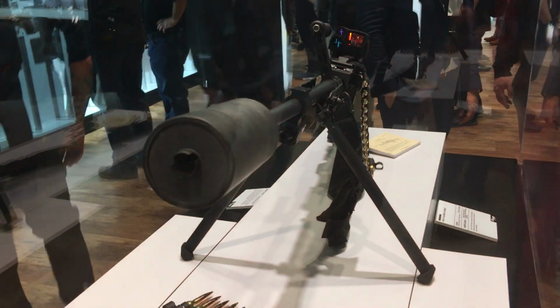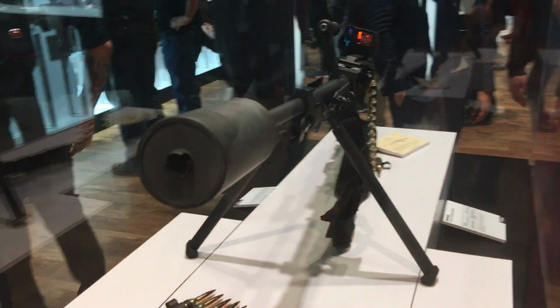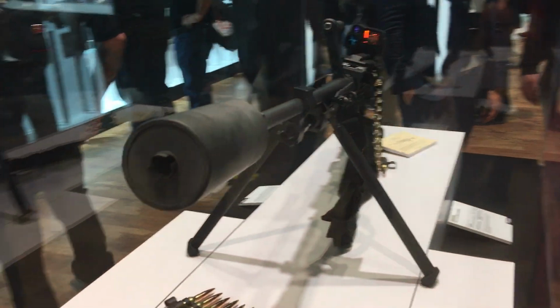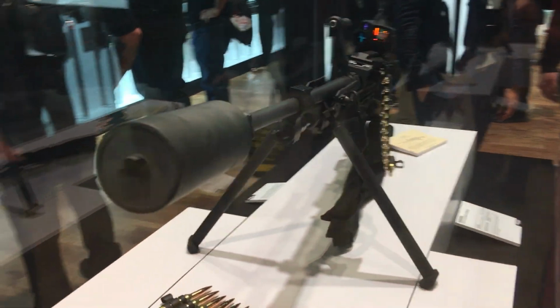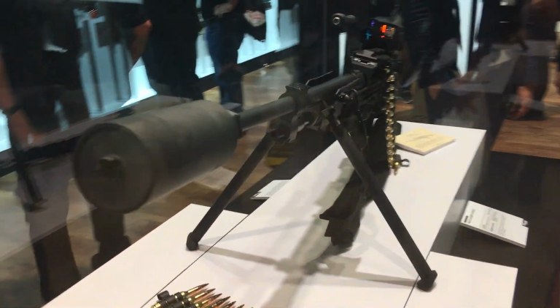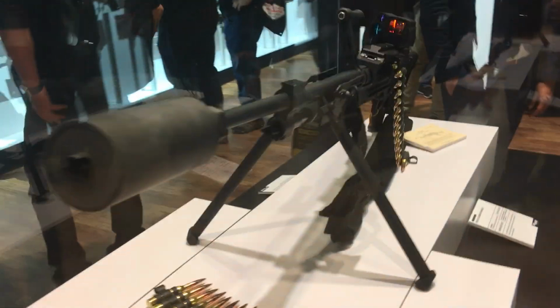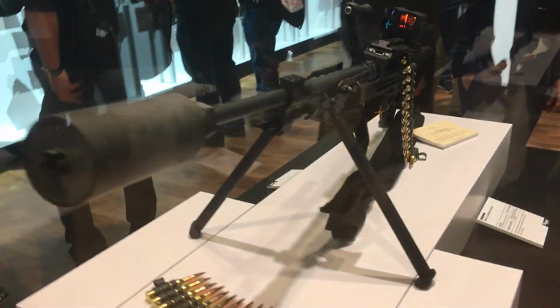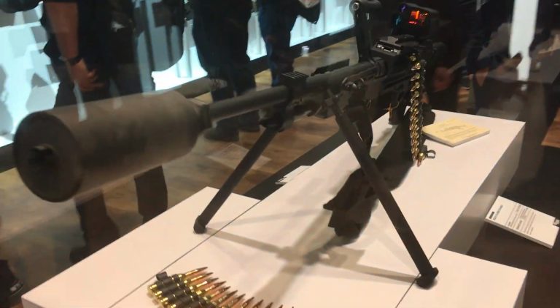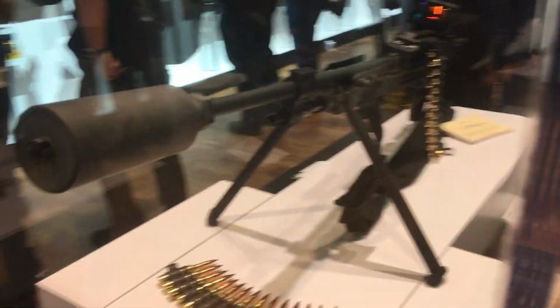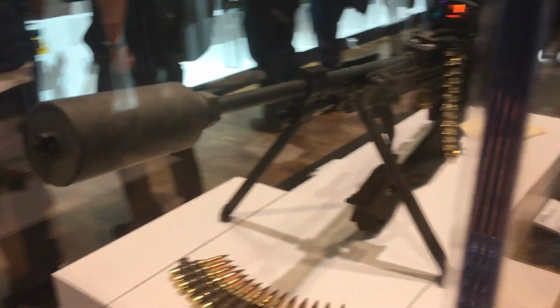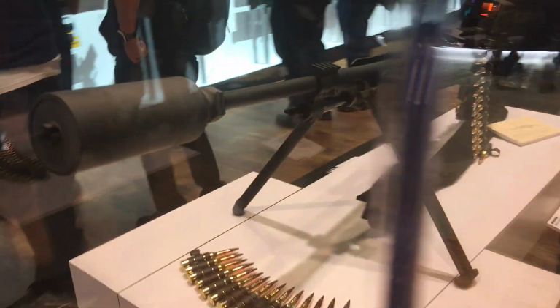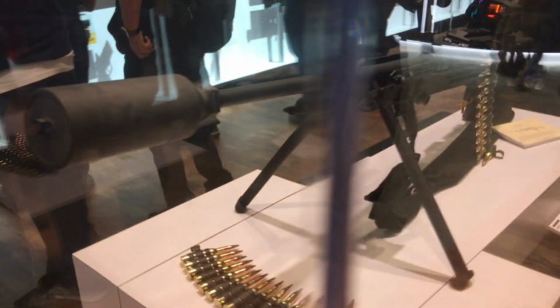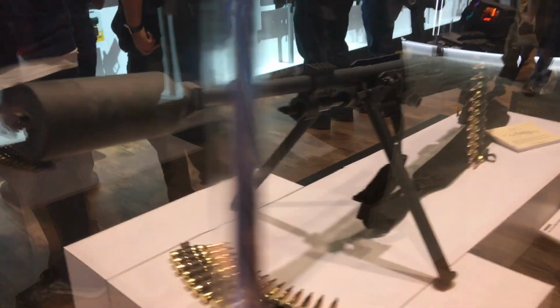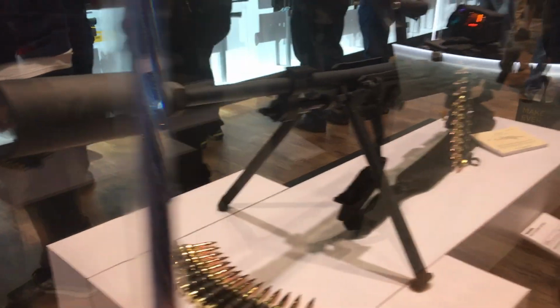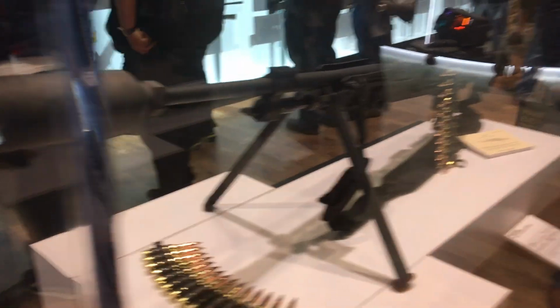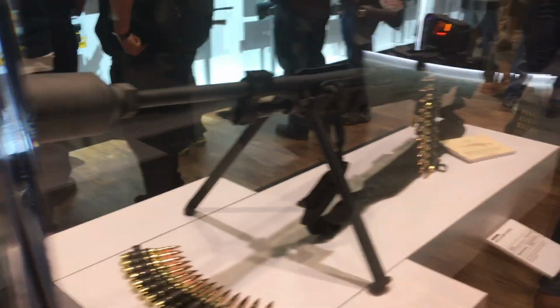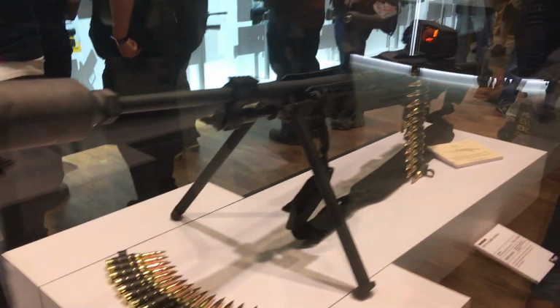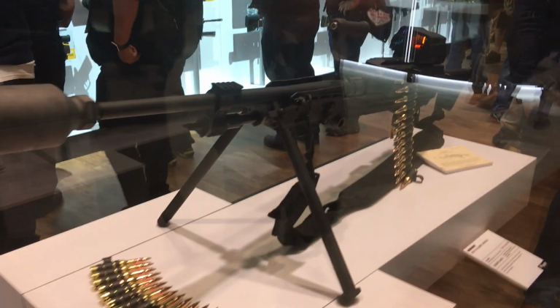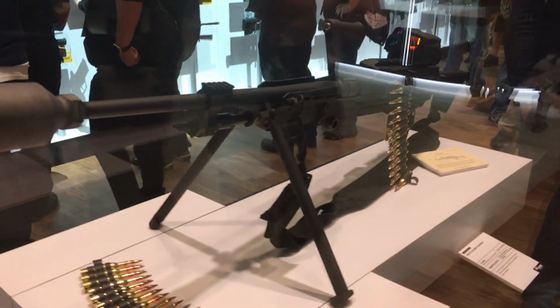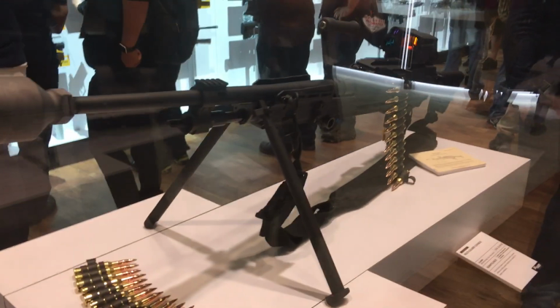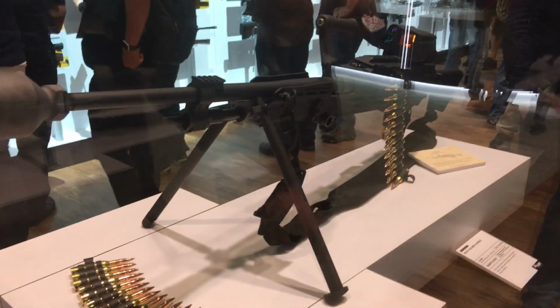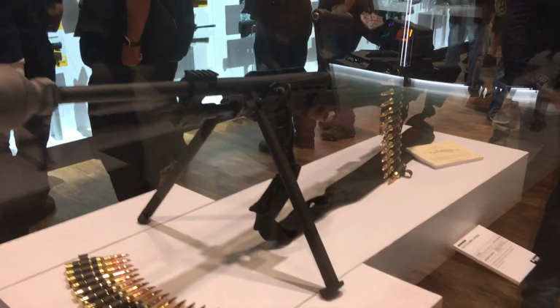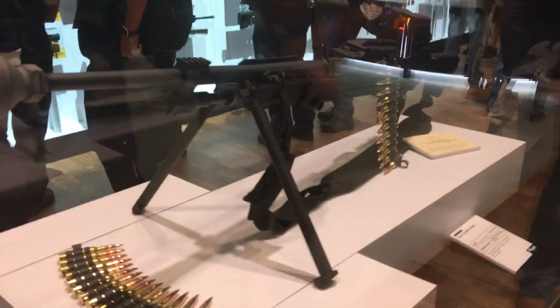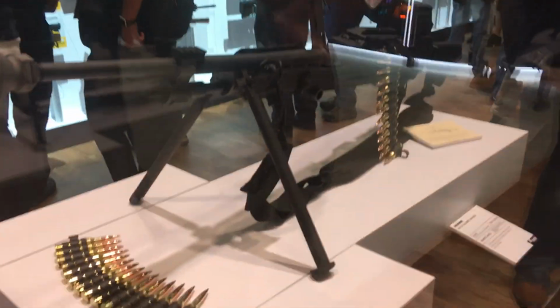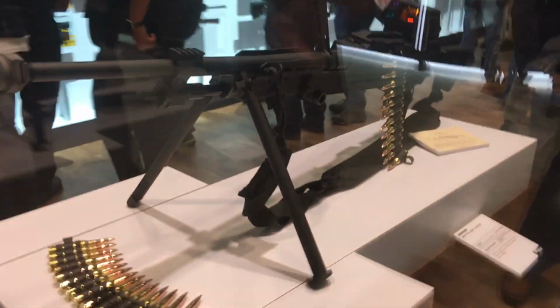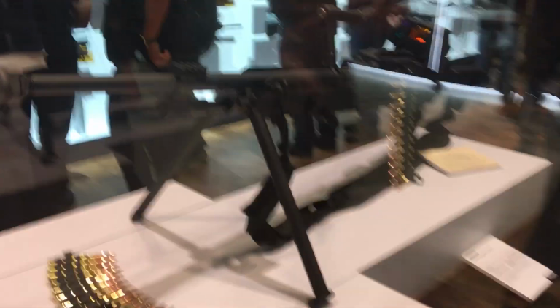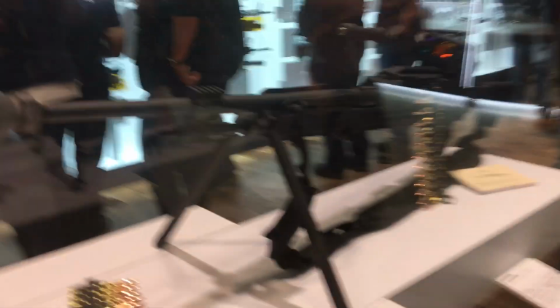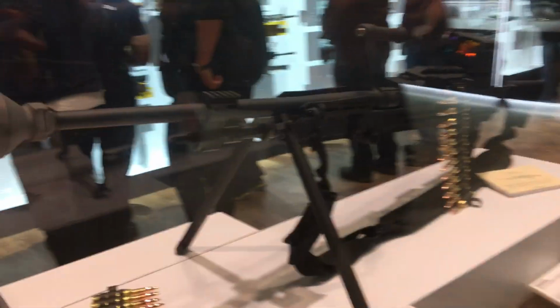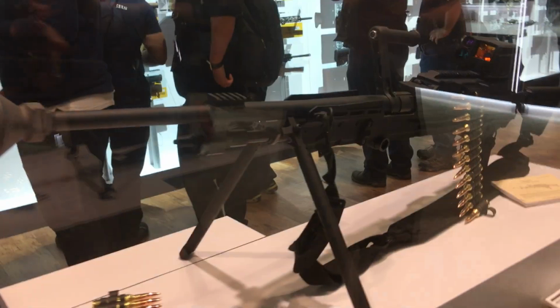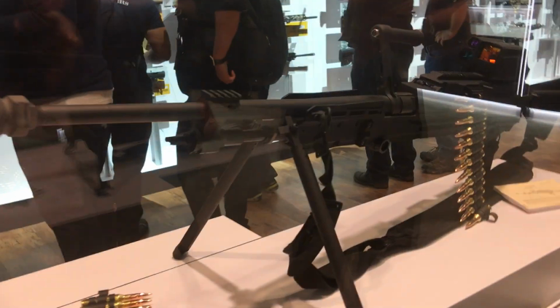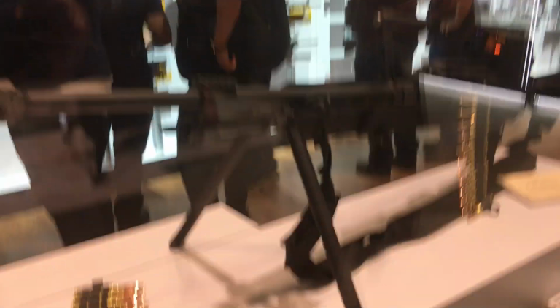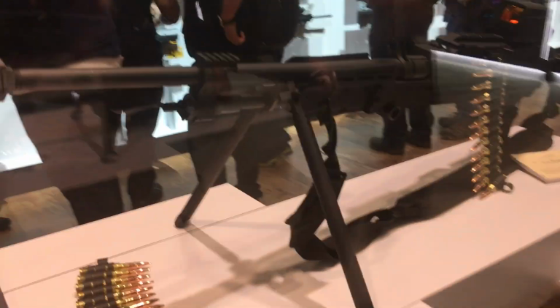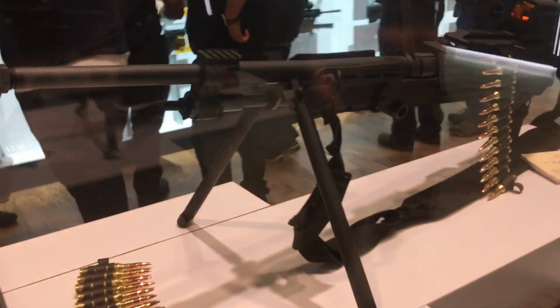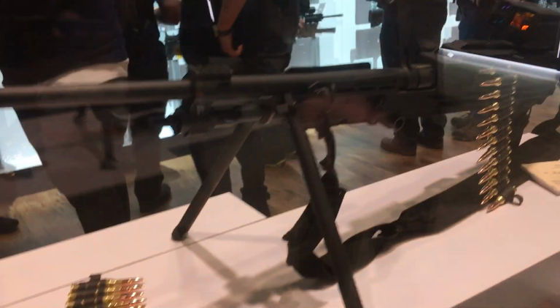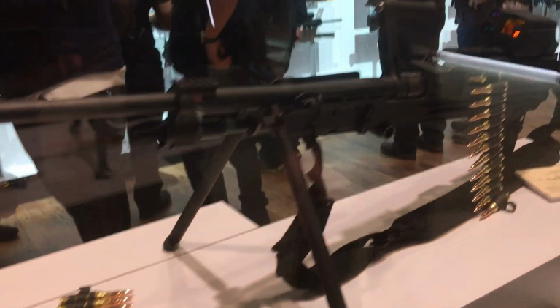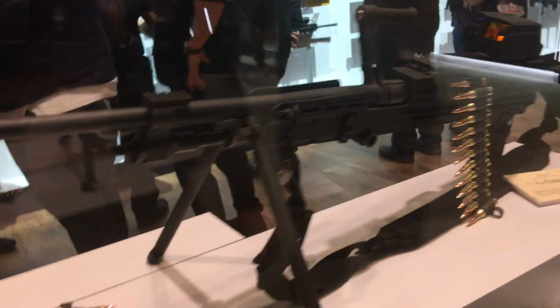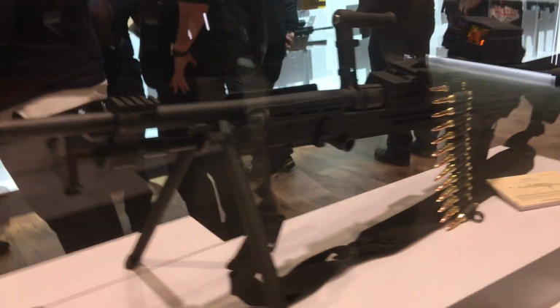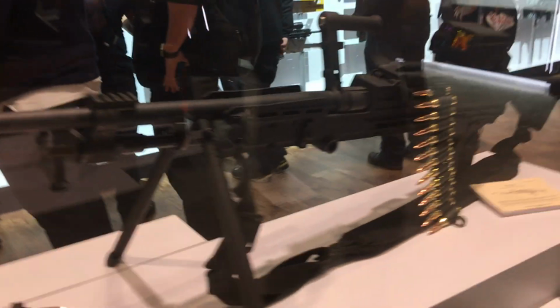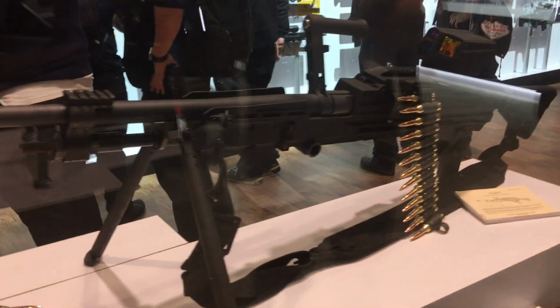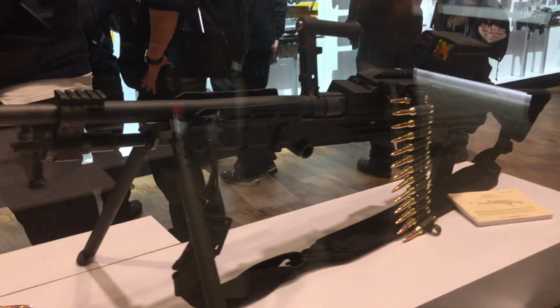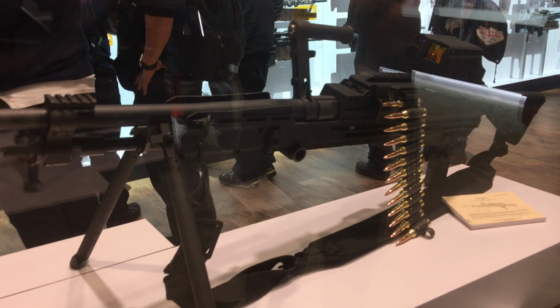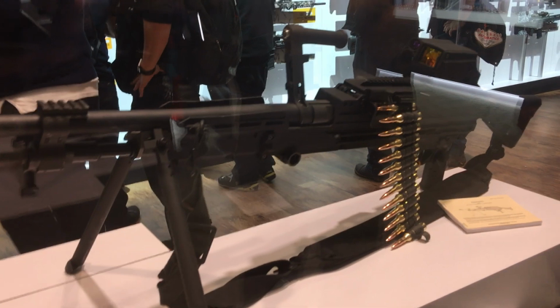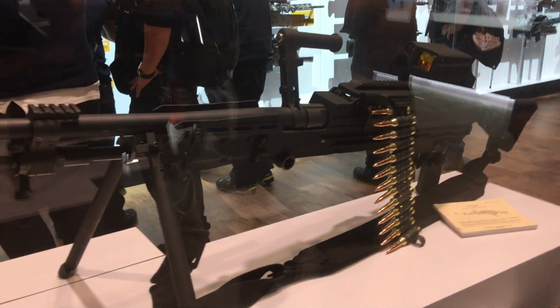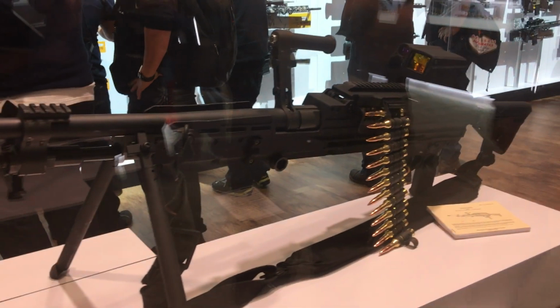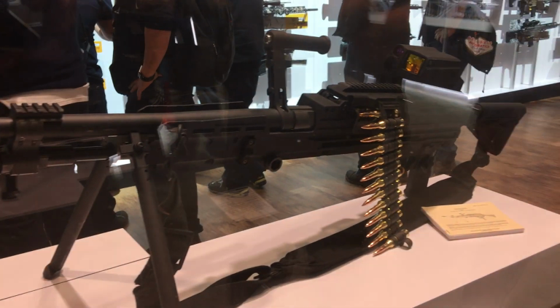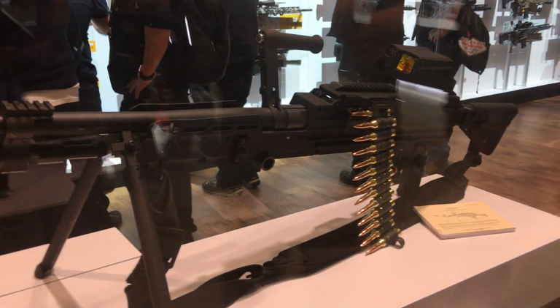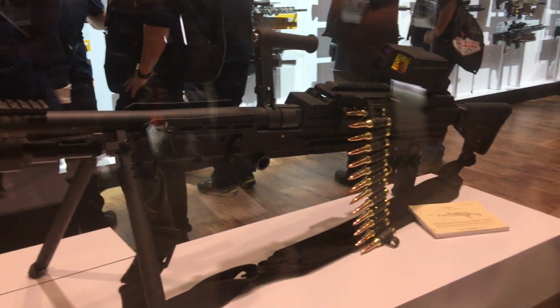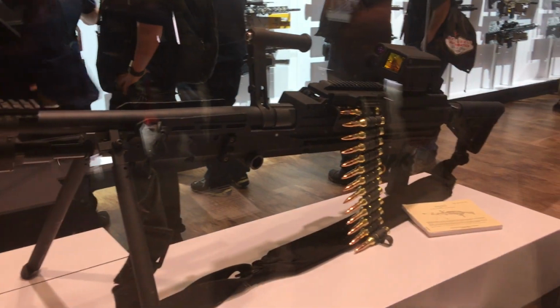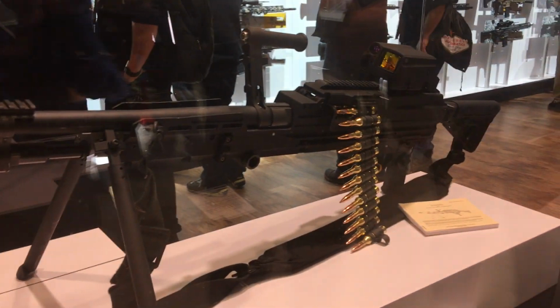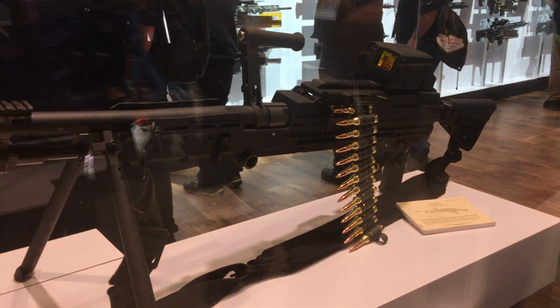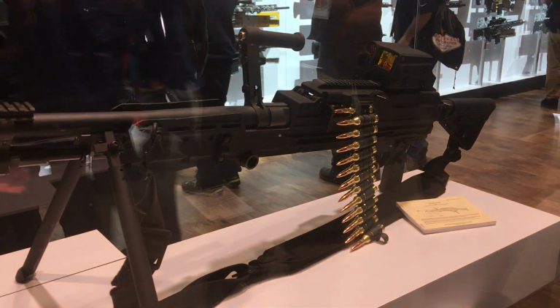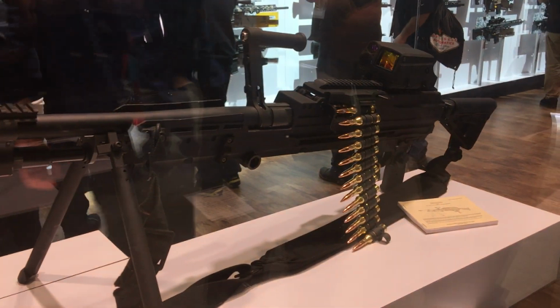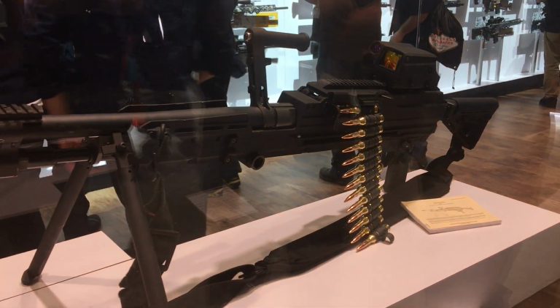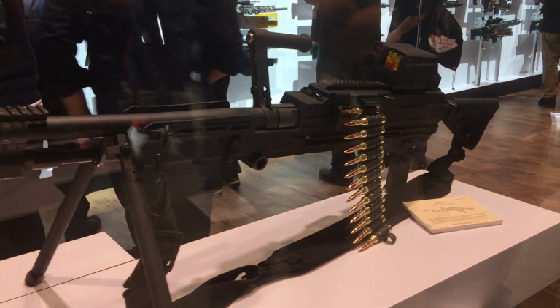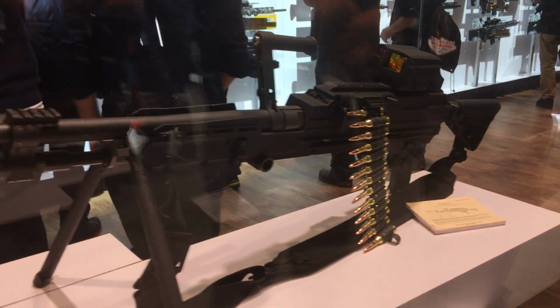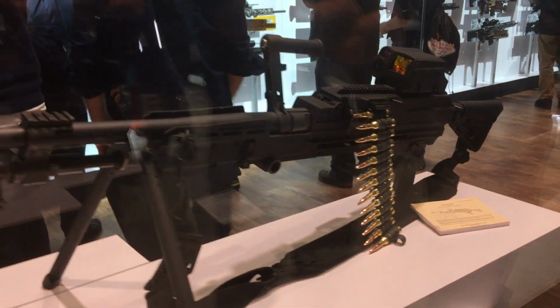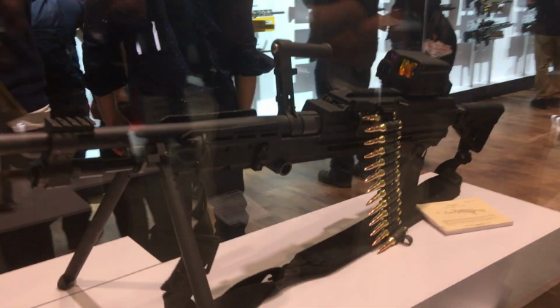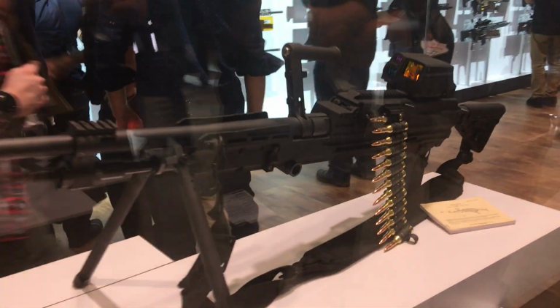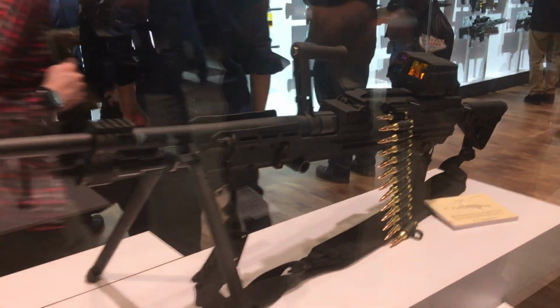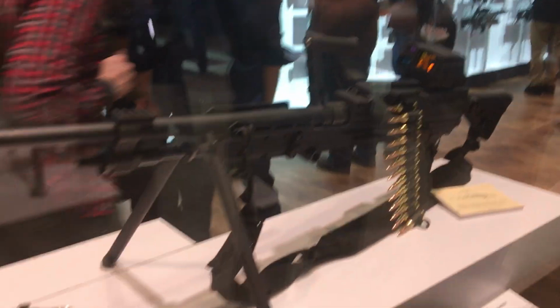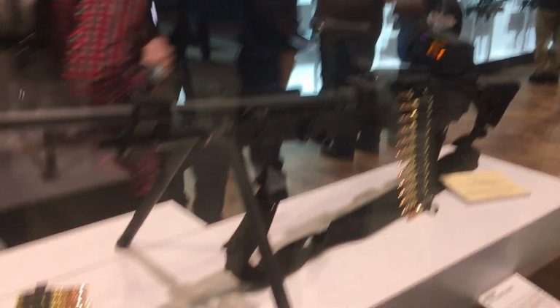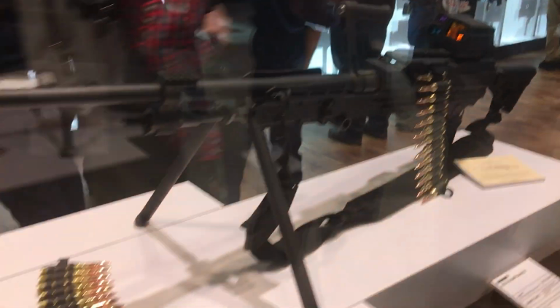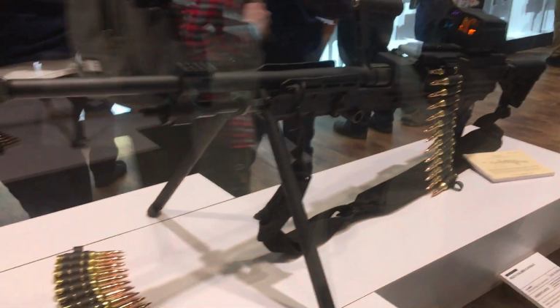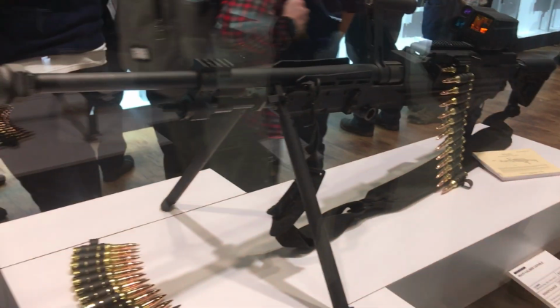It's lightweight — if you take the suppressor off and you take the optic off of what you're seeing today, the weapon is less than 20 pounds as it sits with the Bicon.